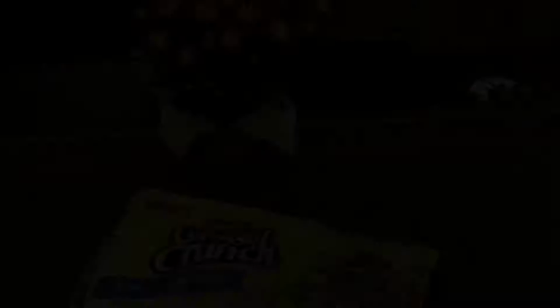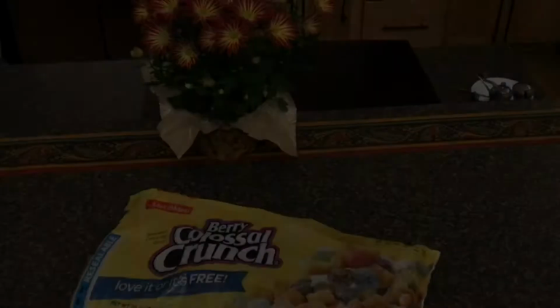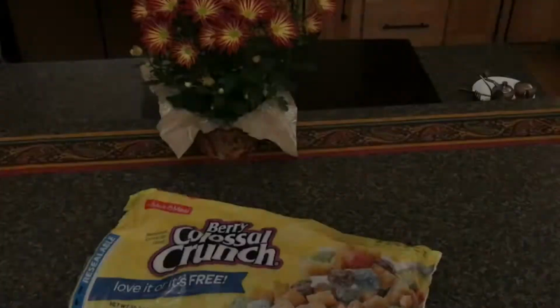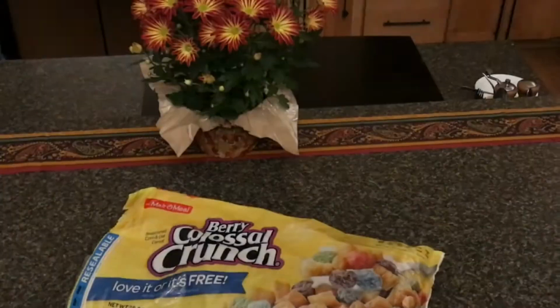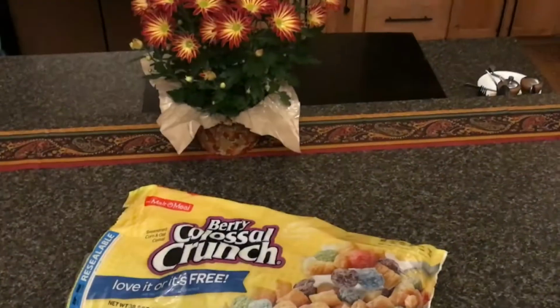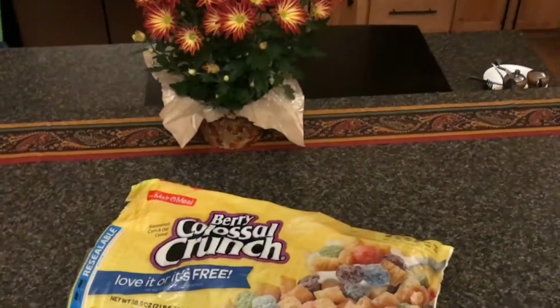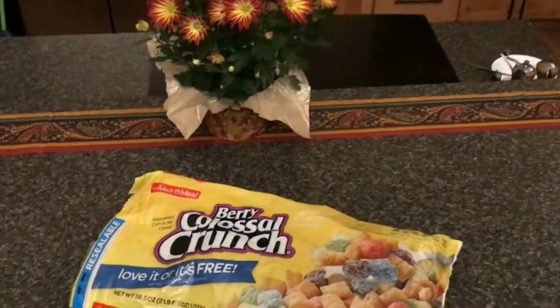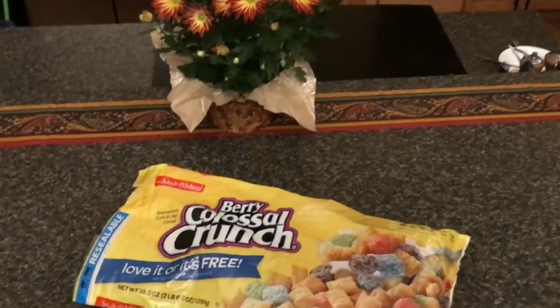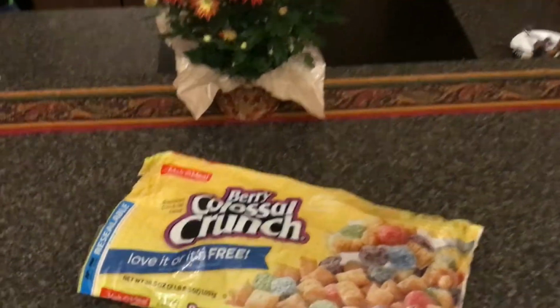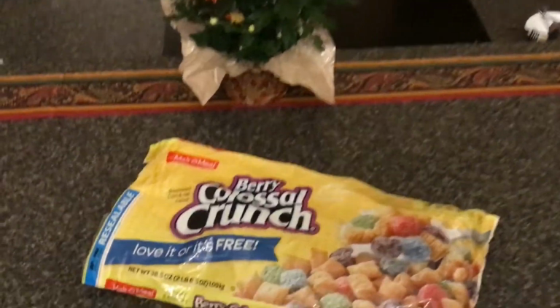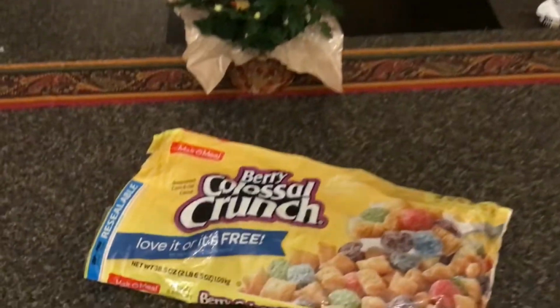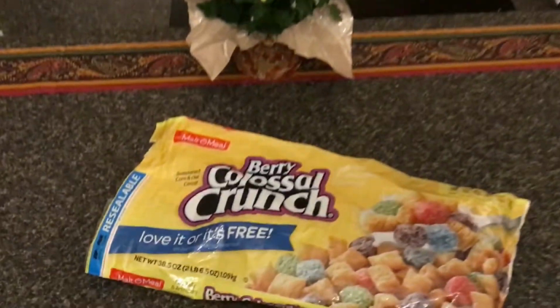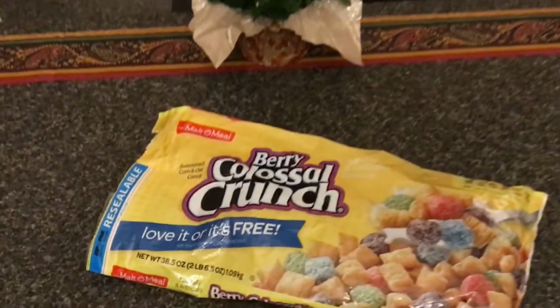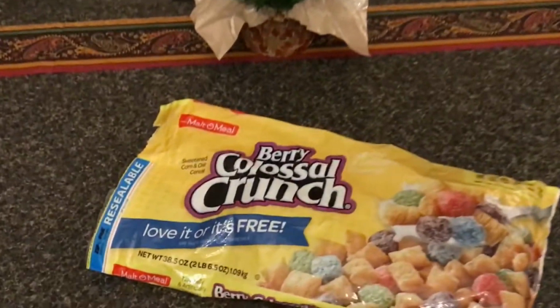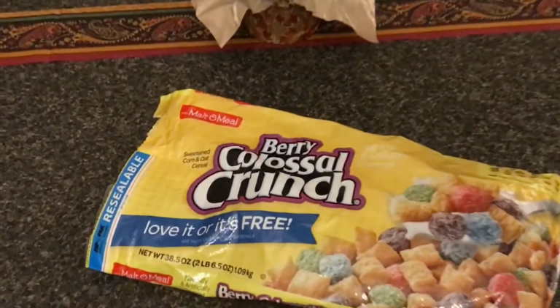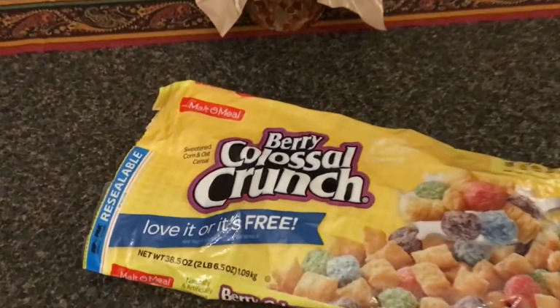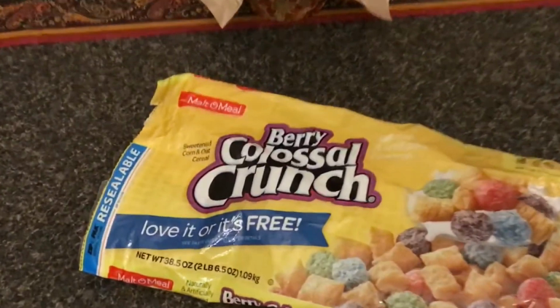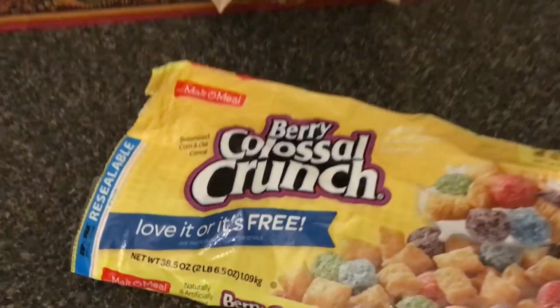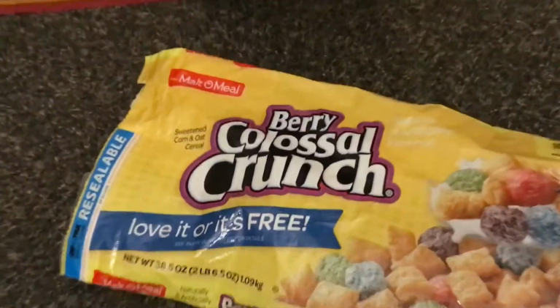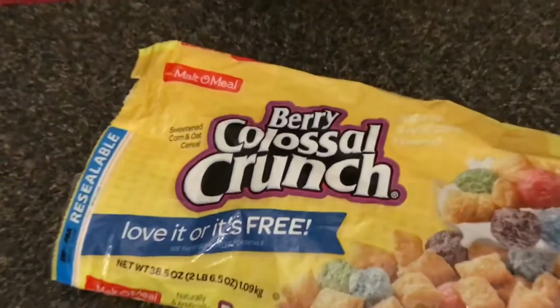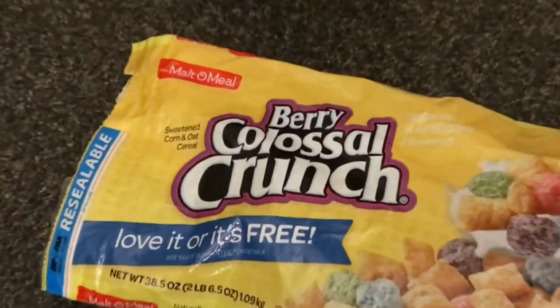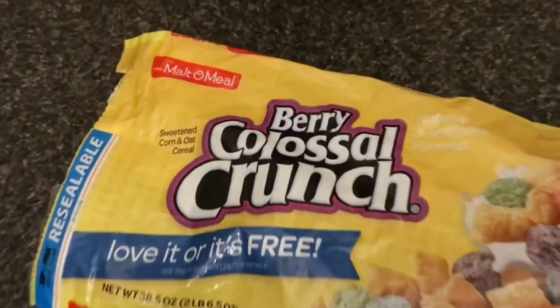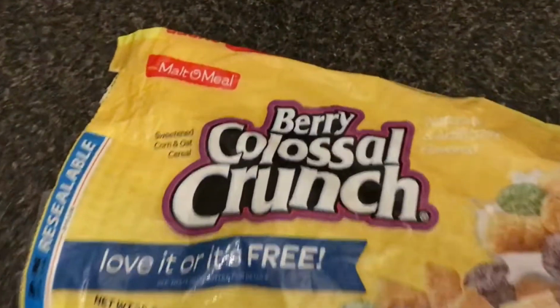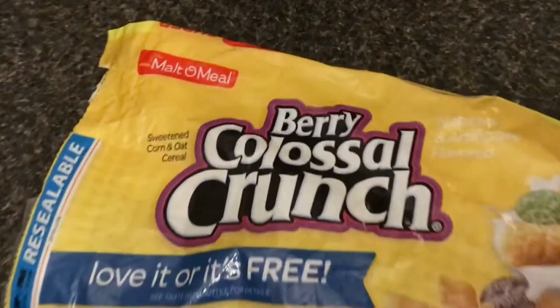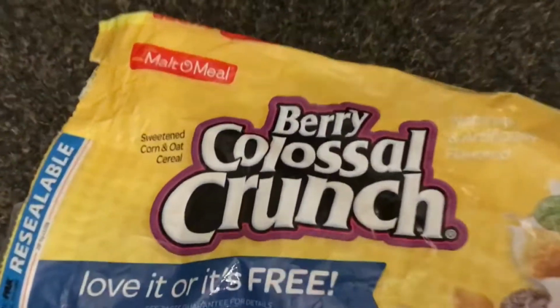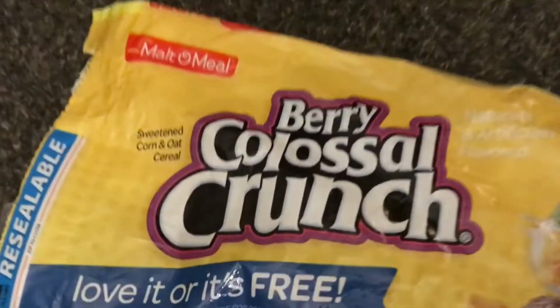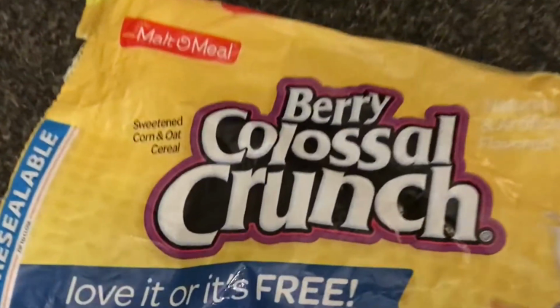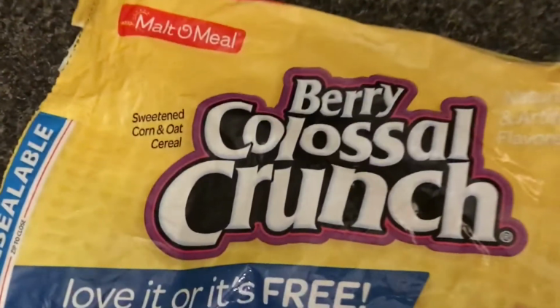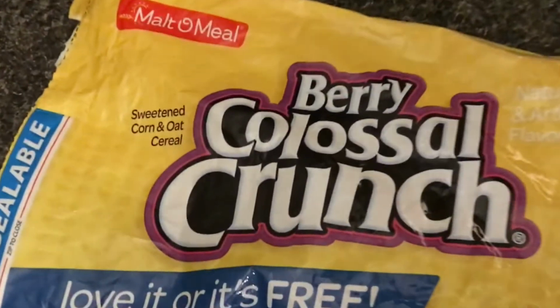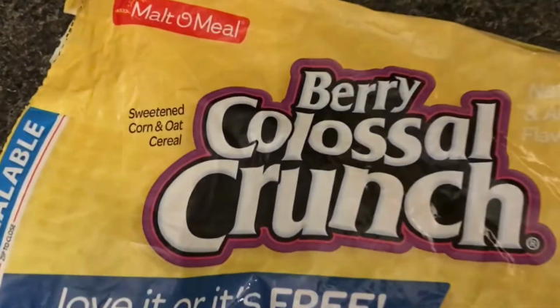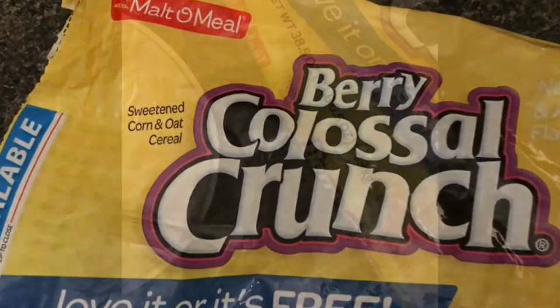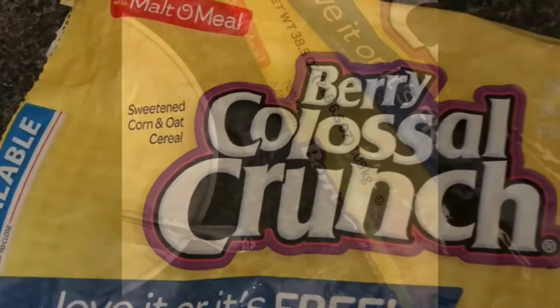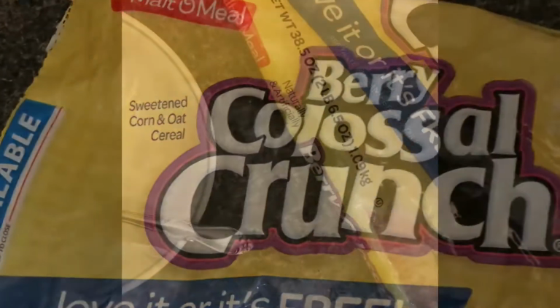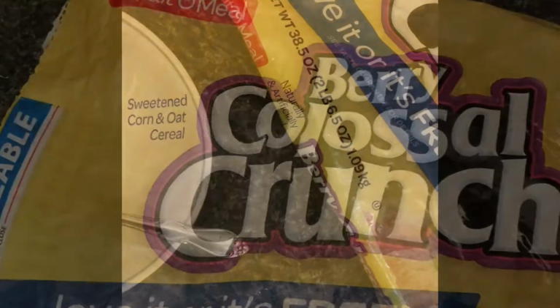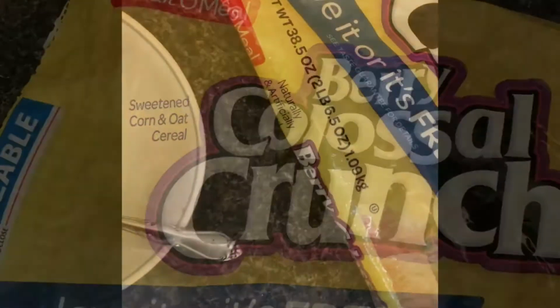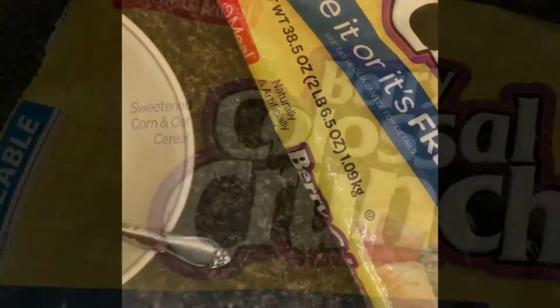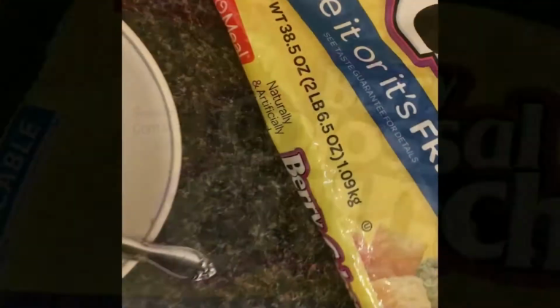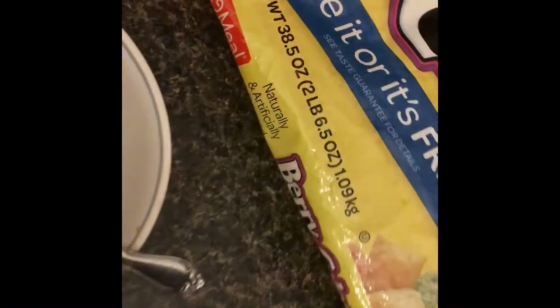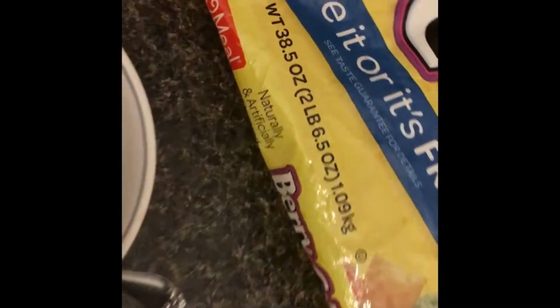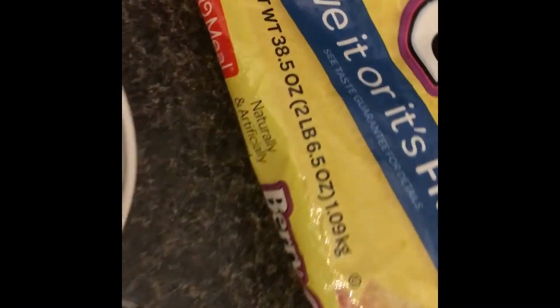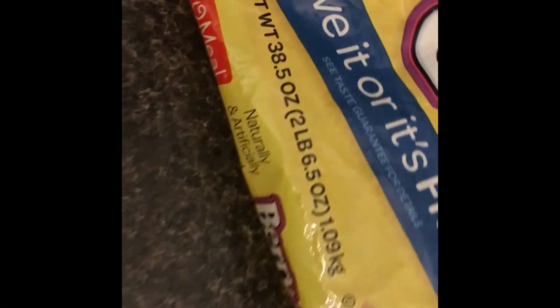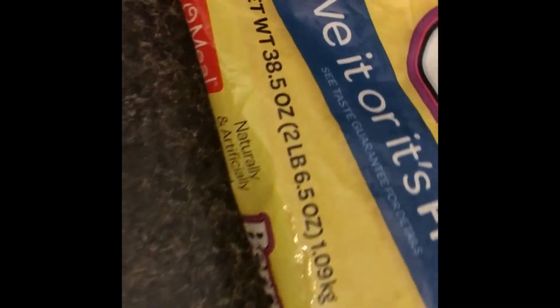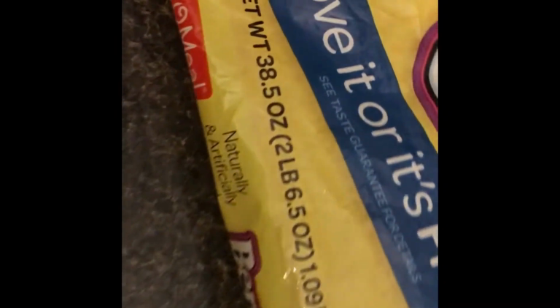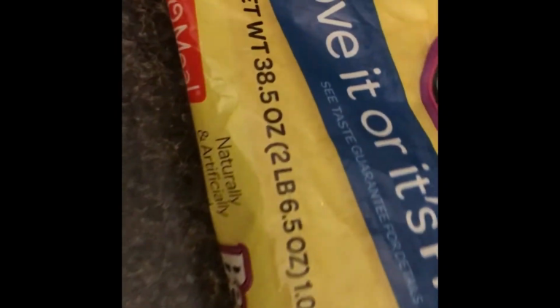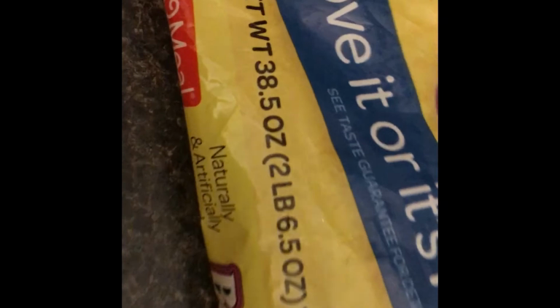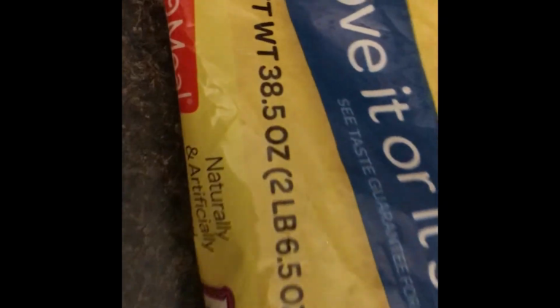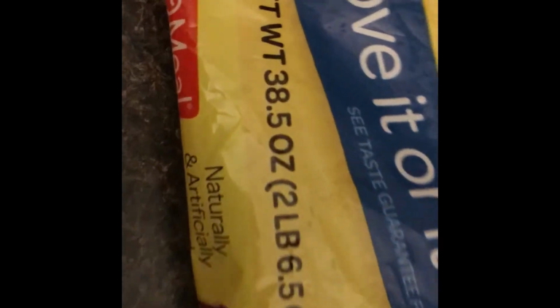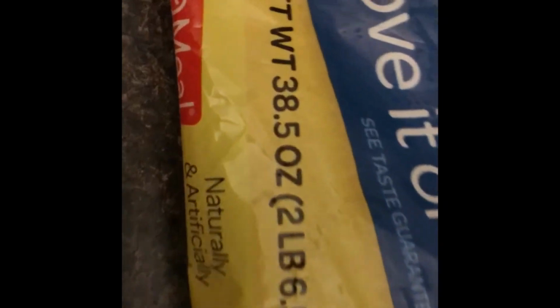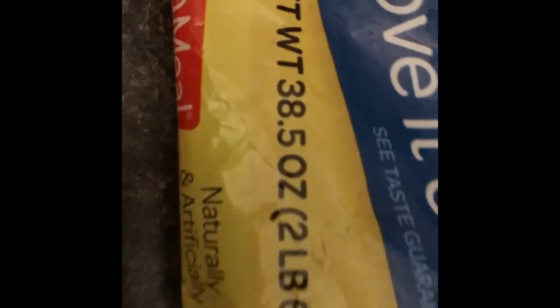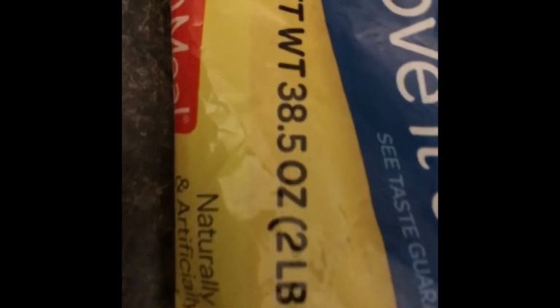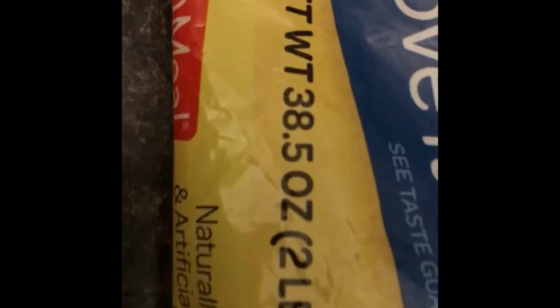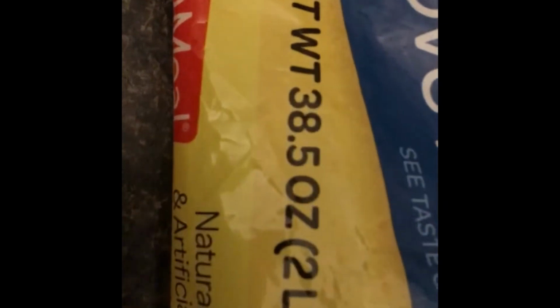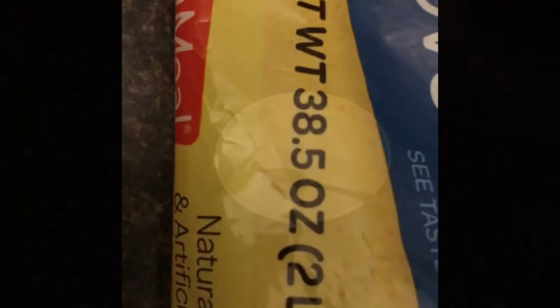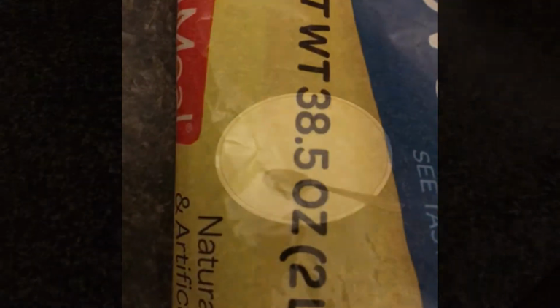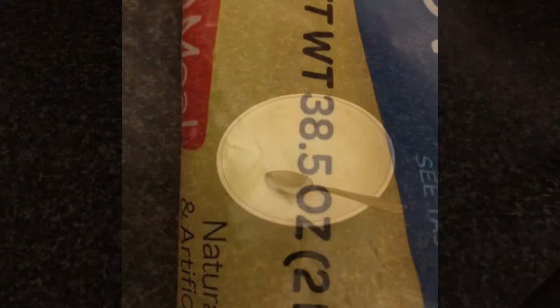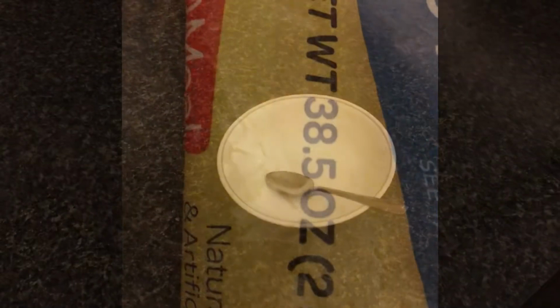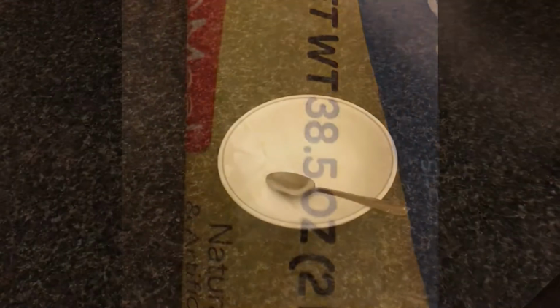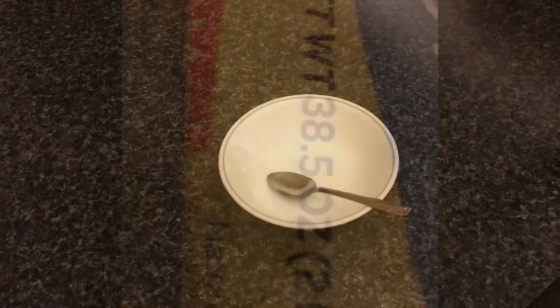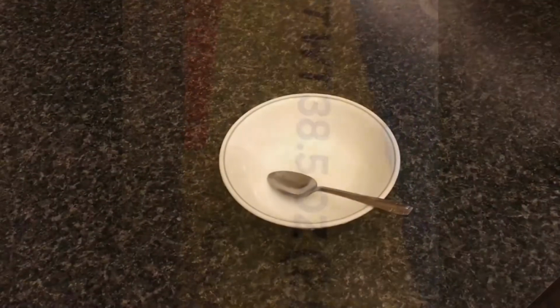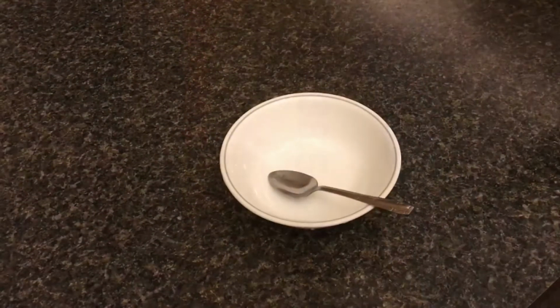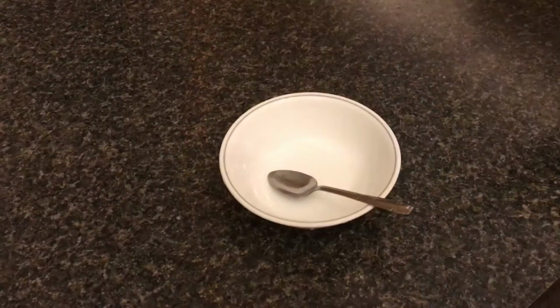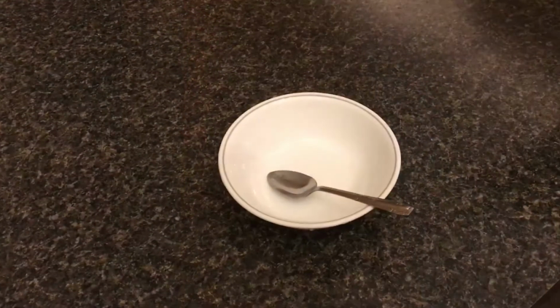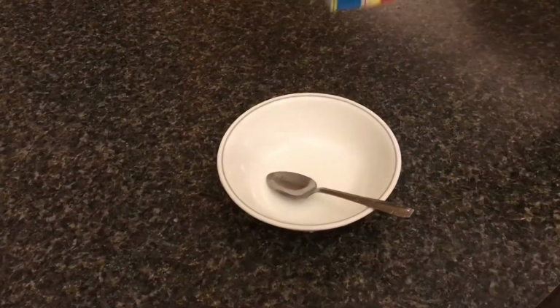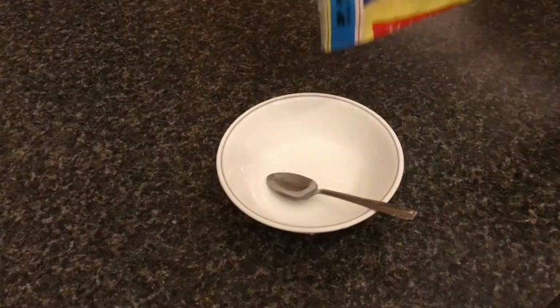Here's a review on Berry Colossal Crunch — just like Captain Crunch, but two pounds of it.